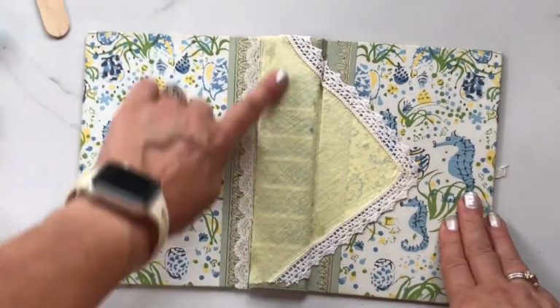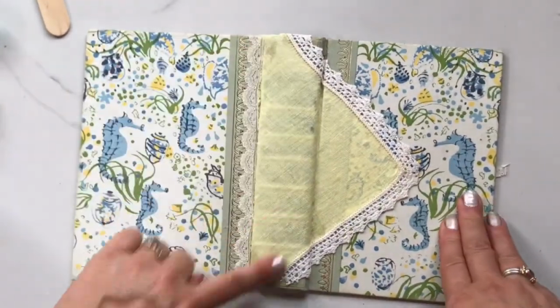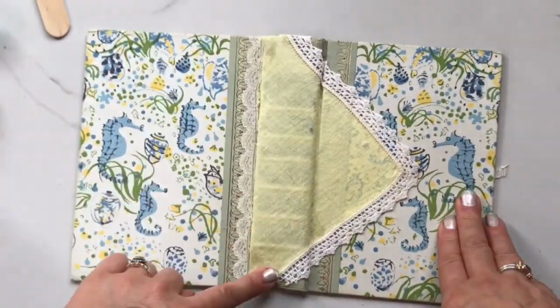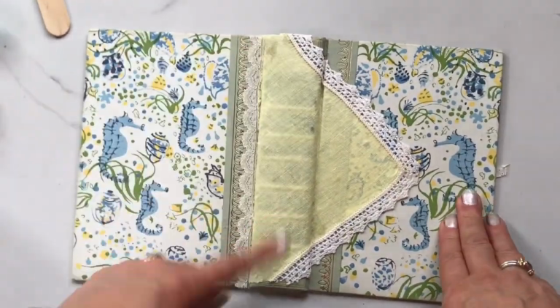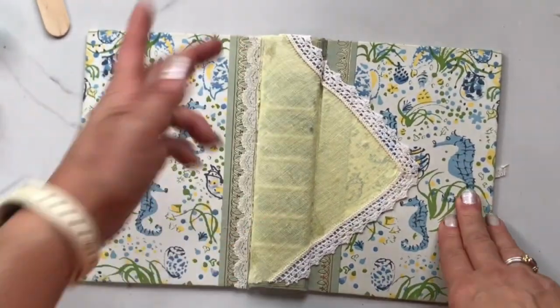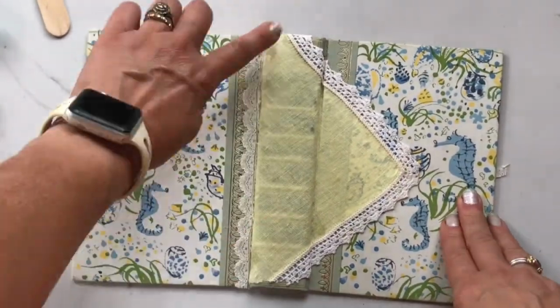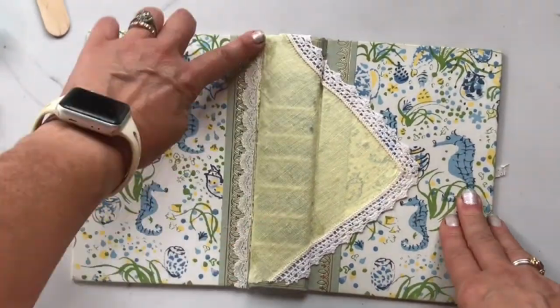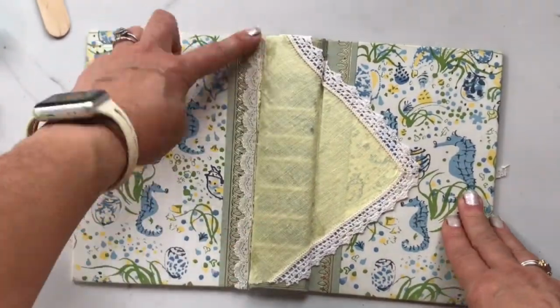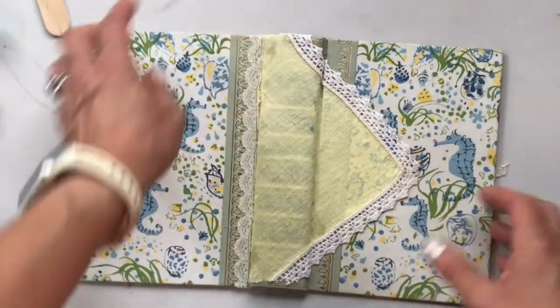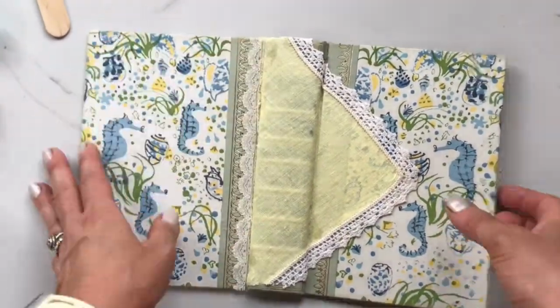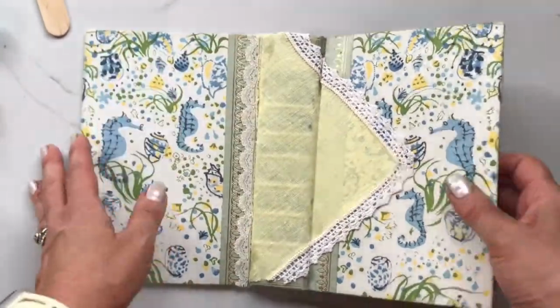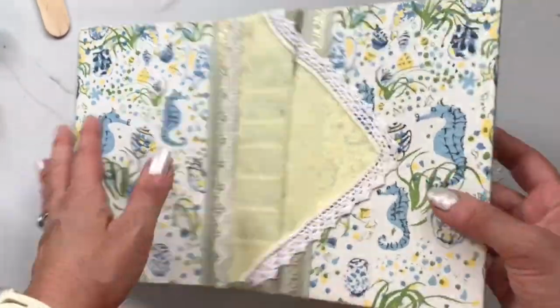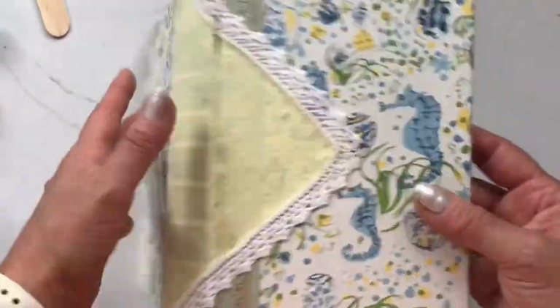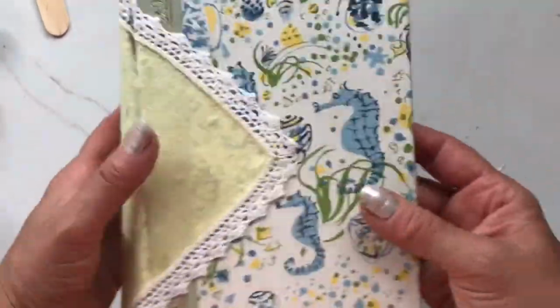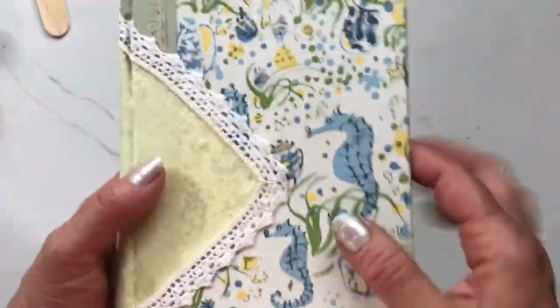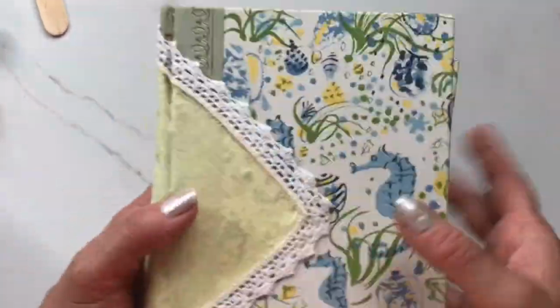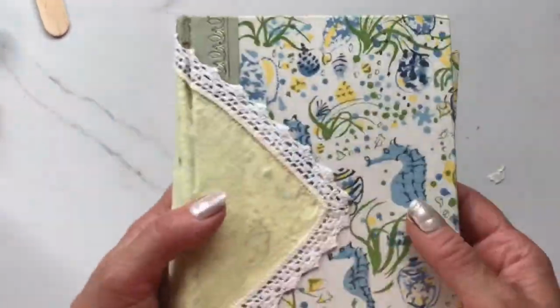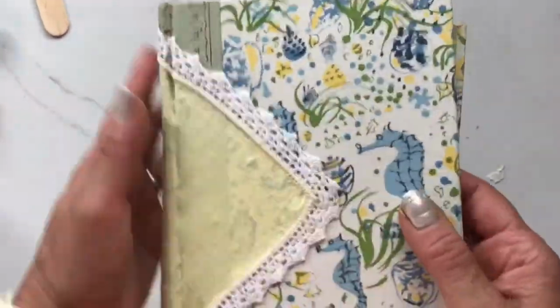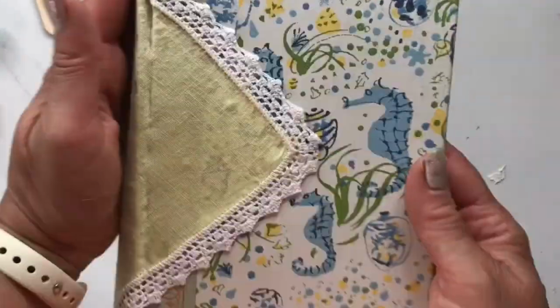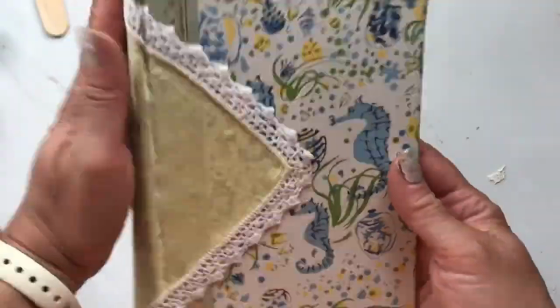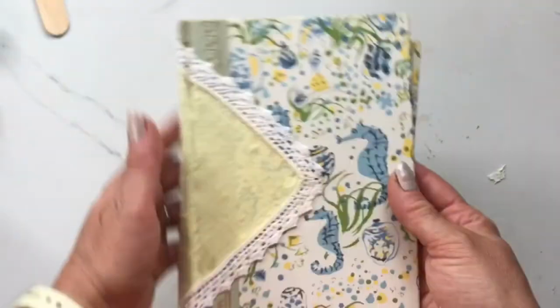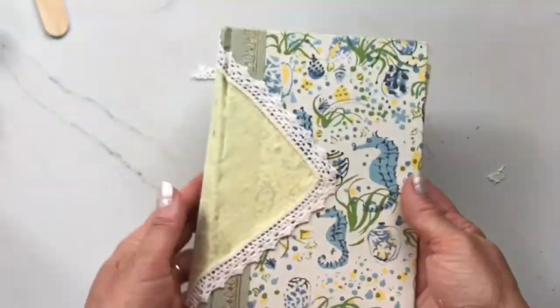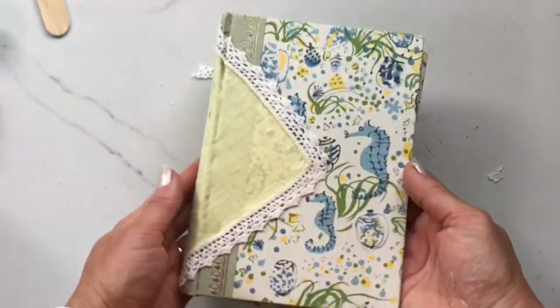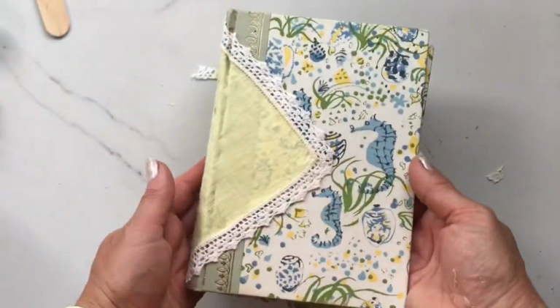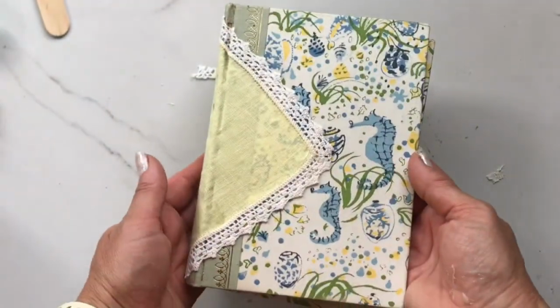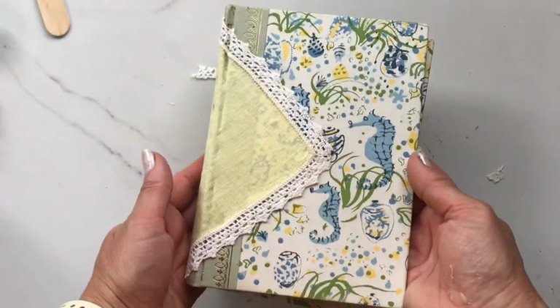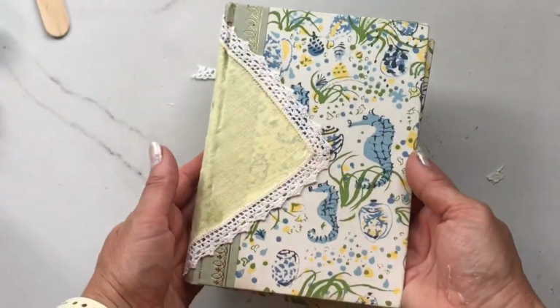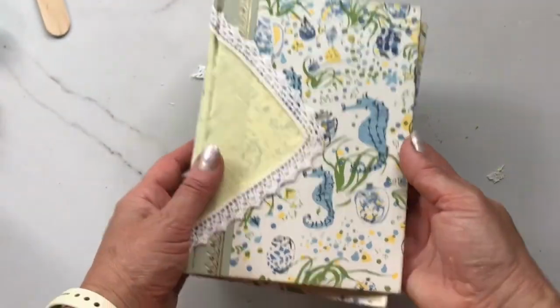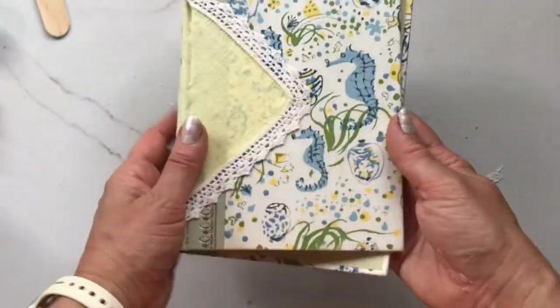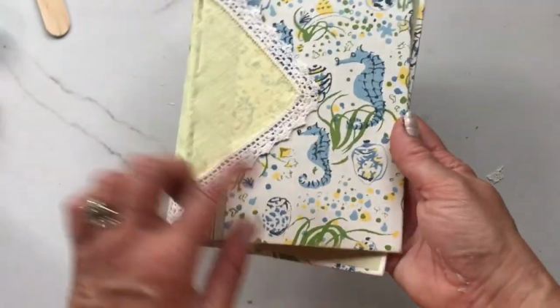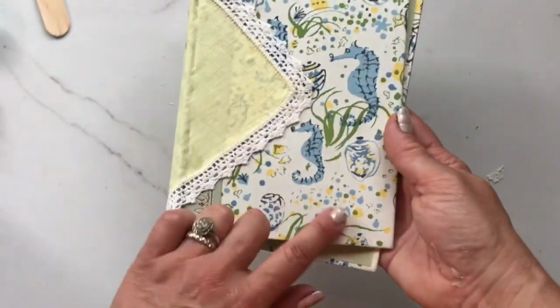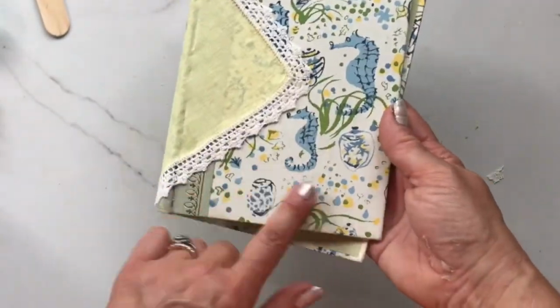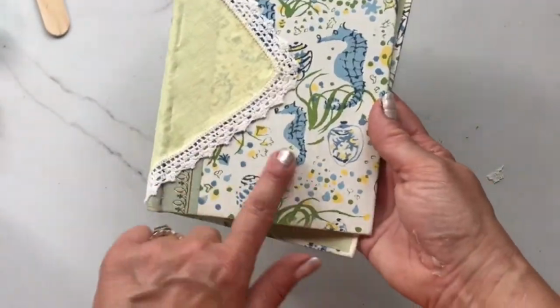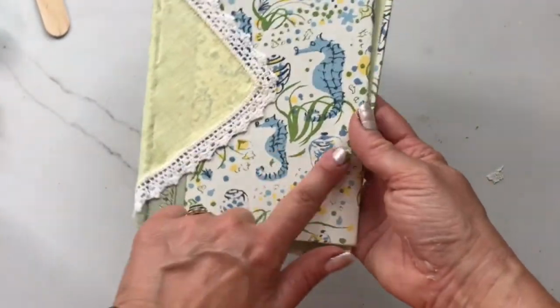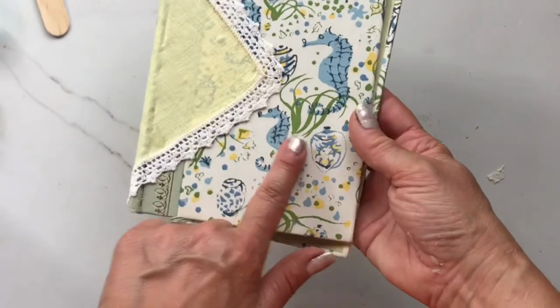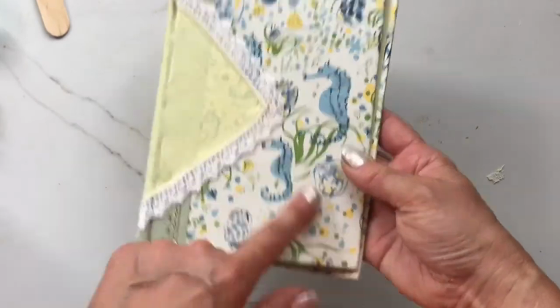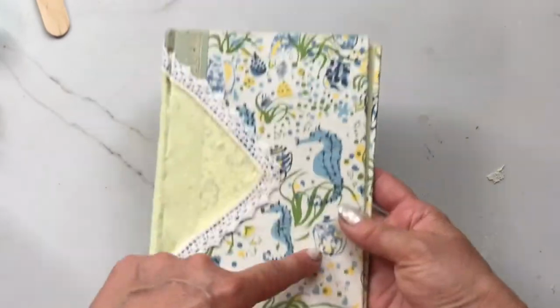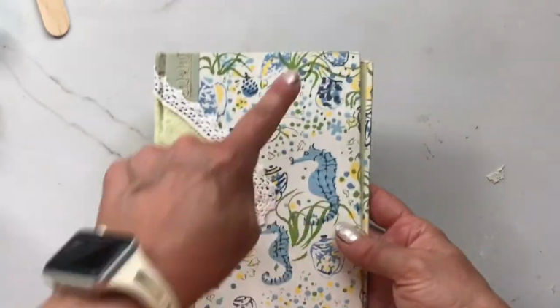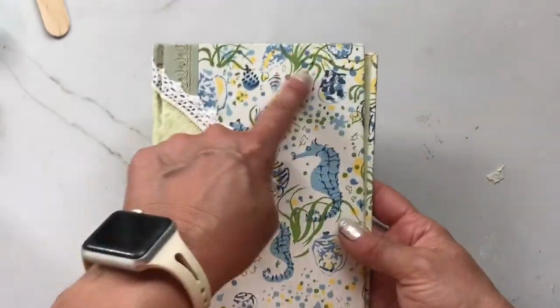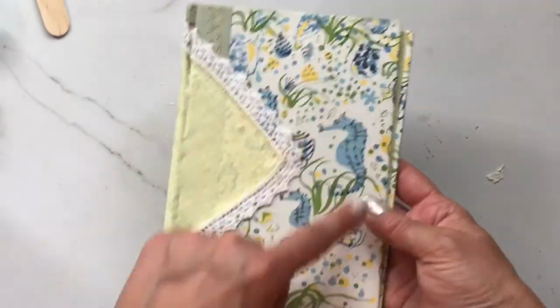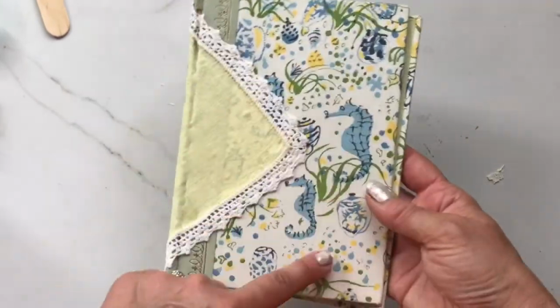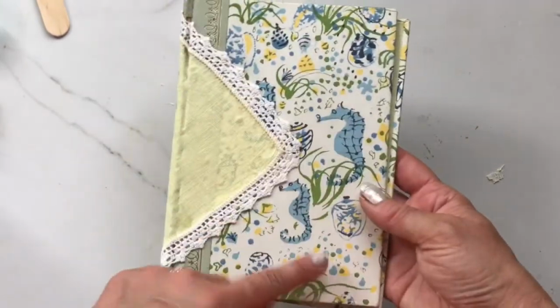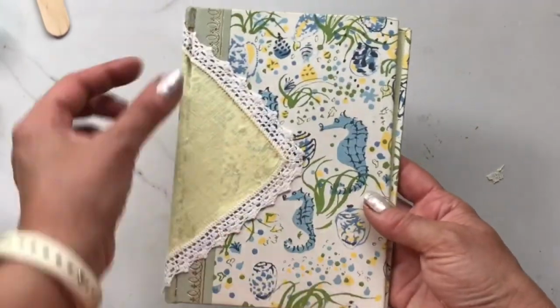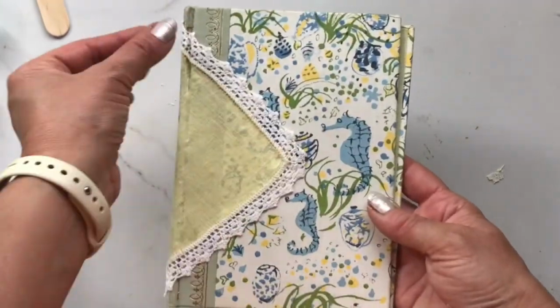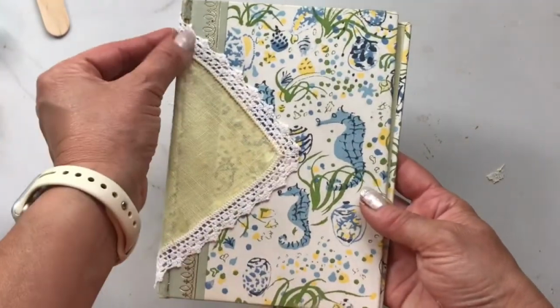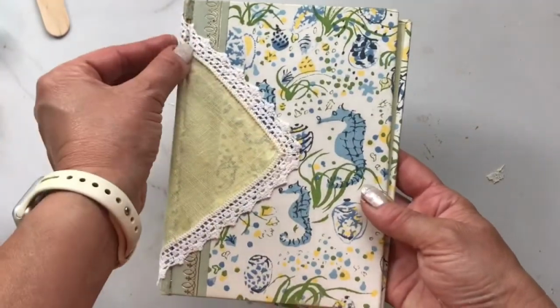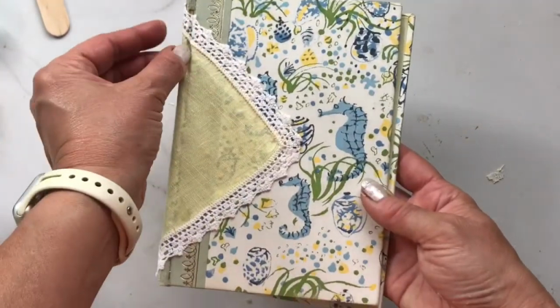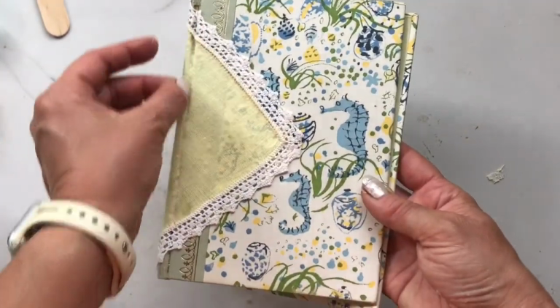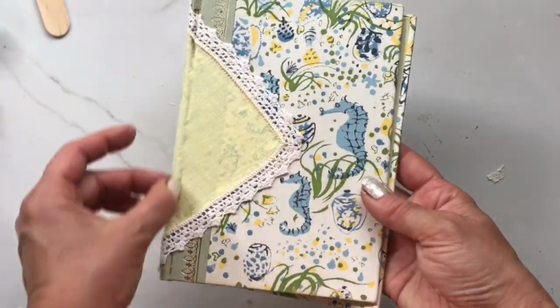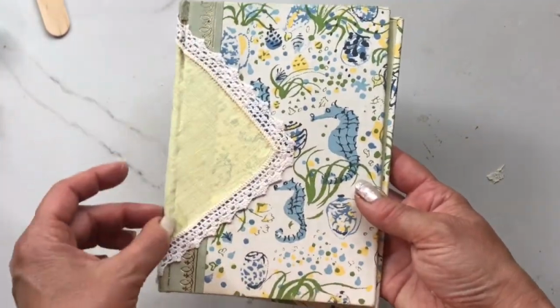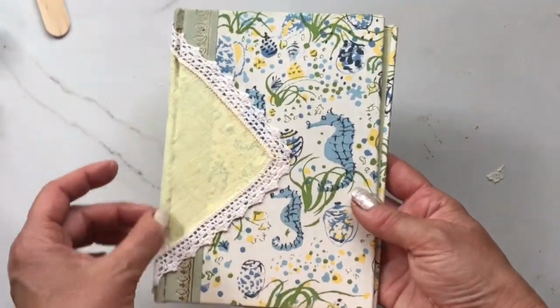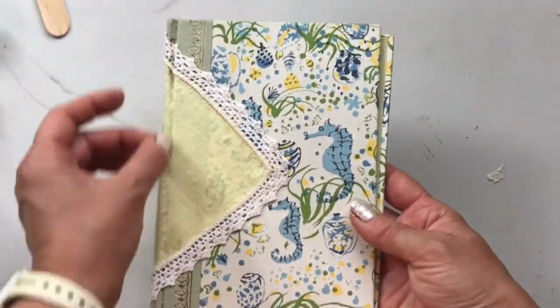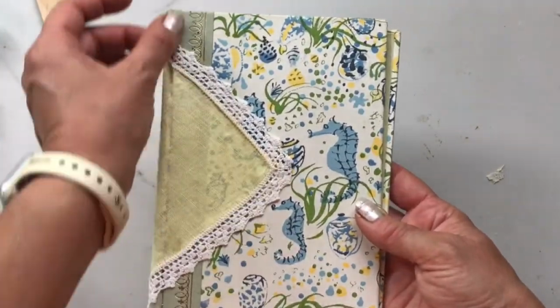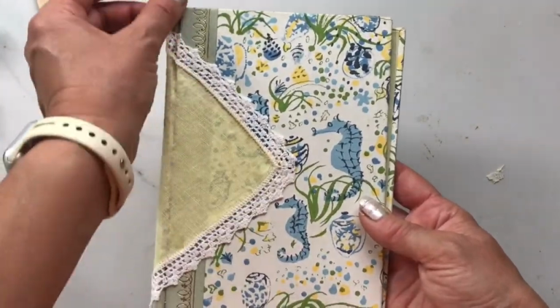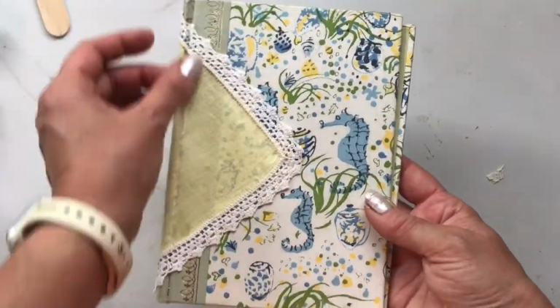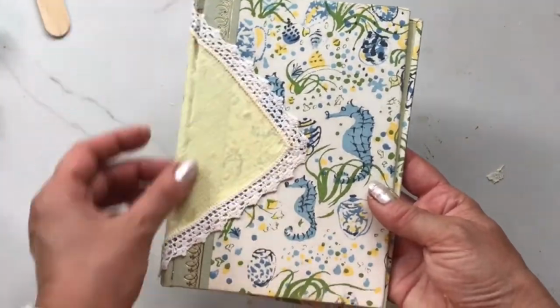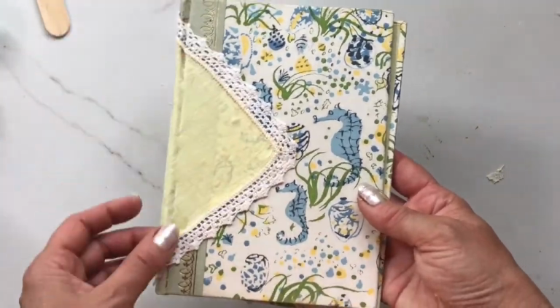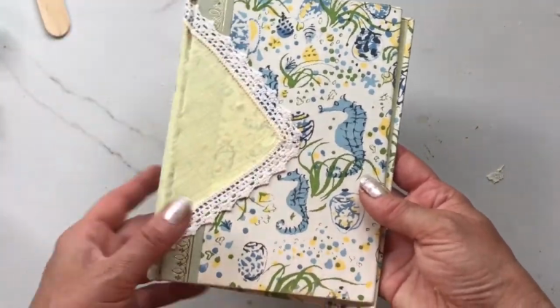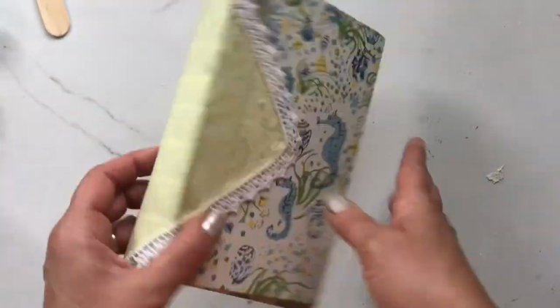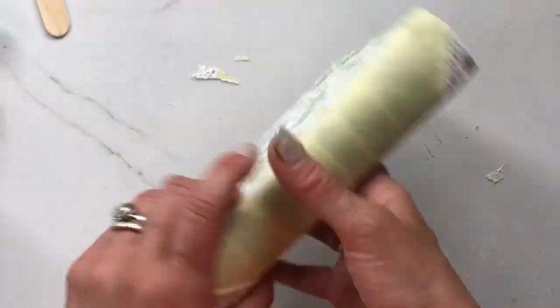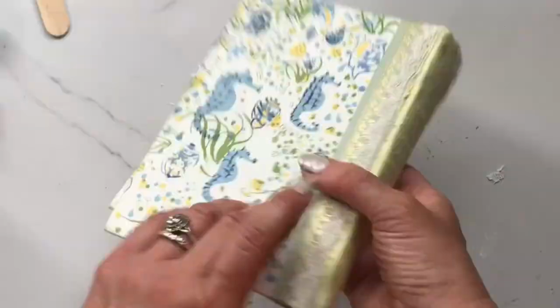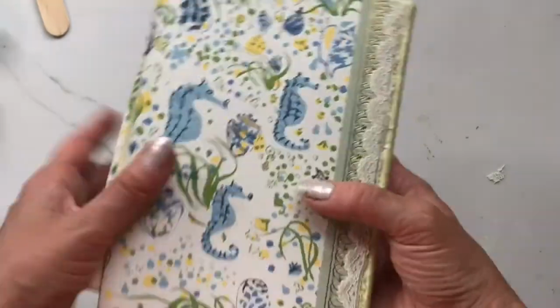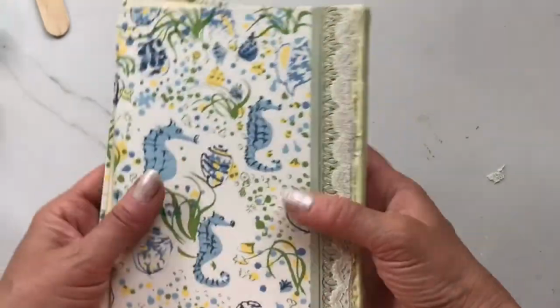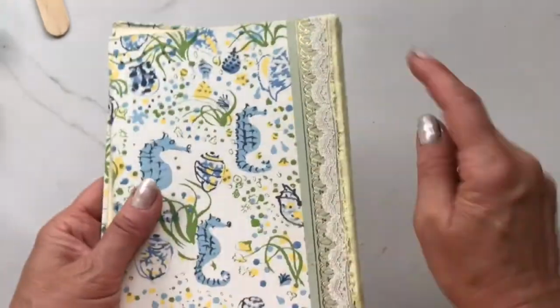So now our cover is ready to go. It's secure, it's pretty, and we're ready to make our book.